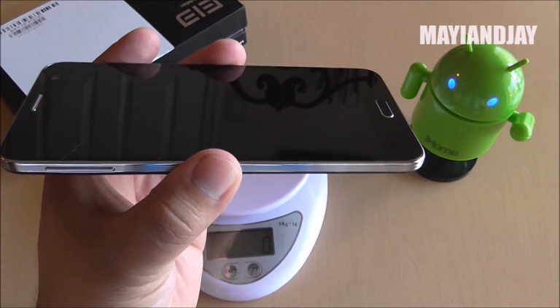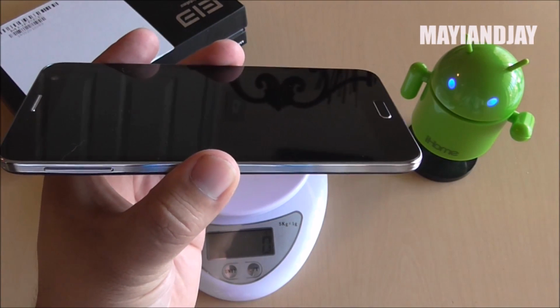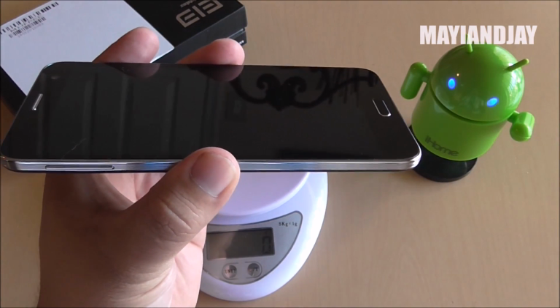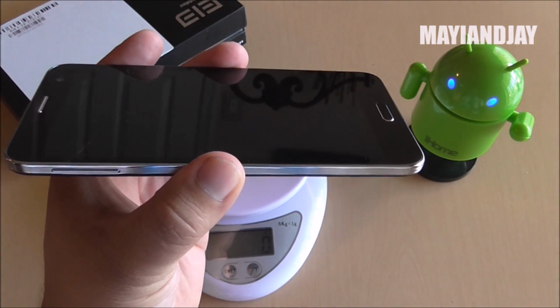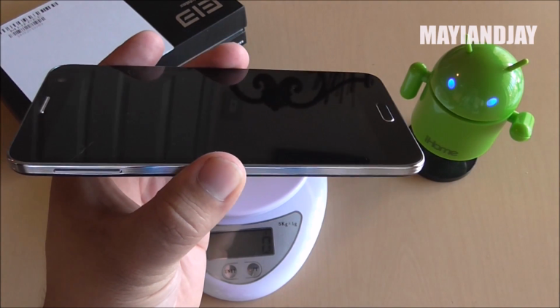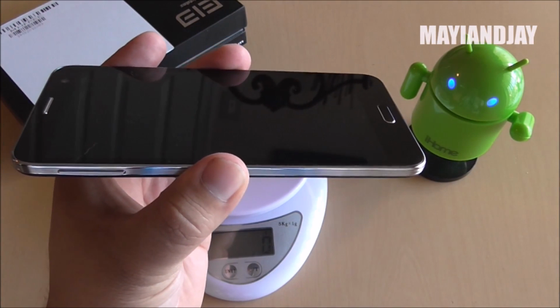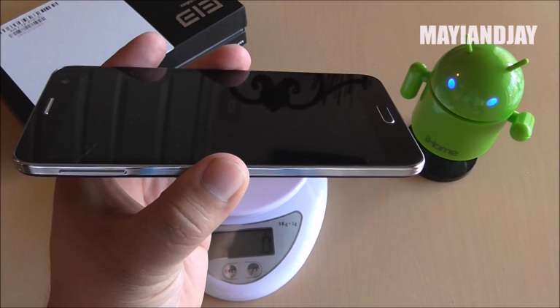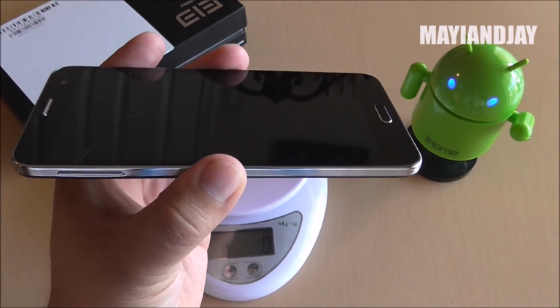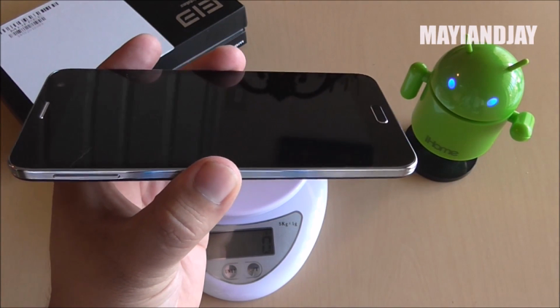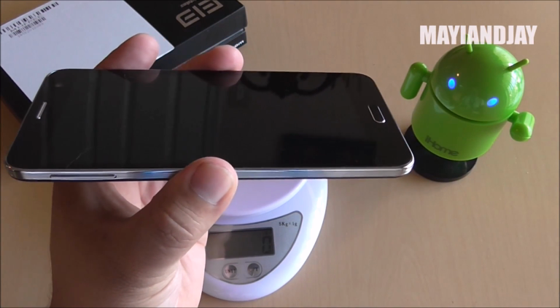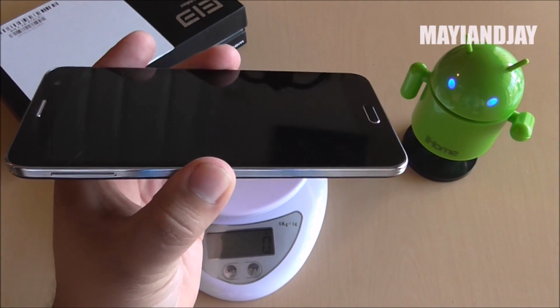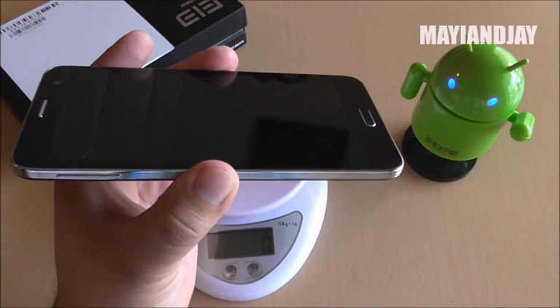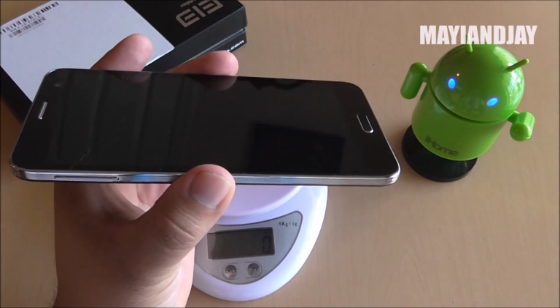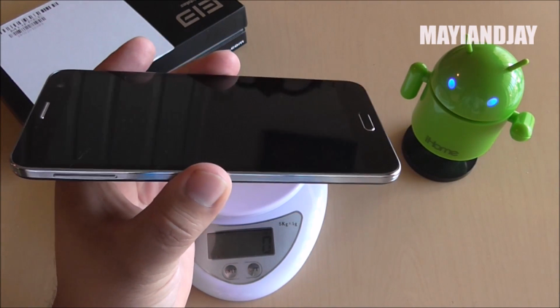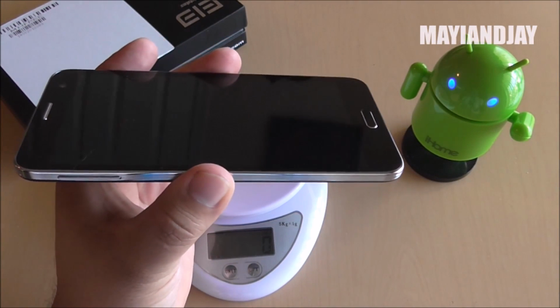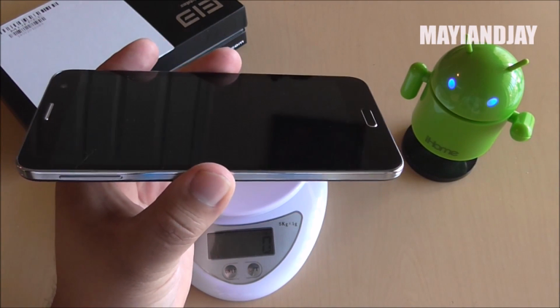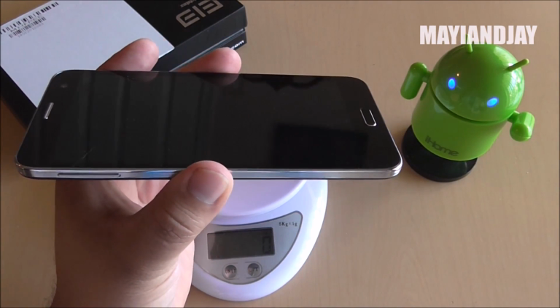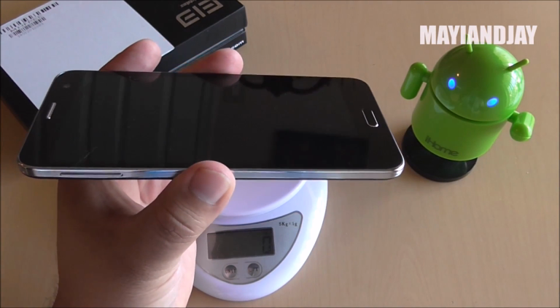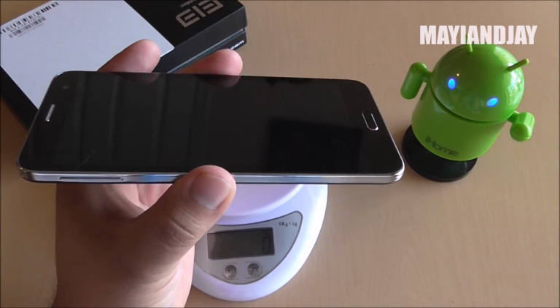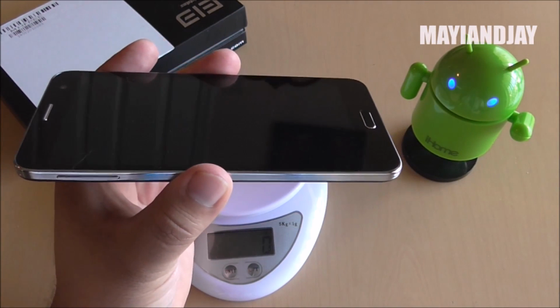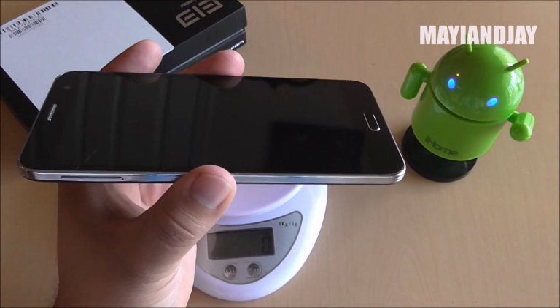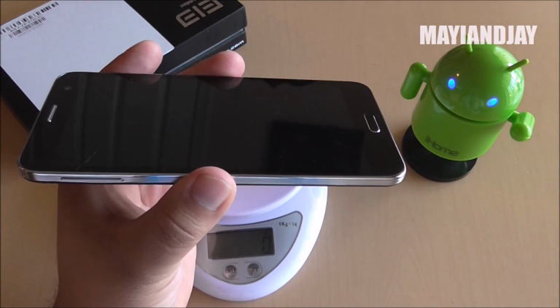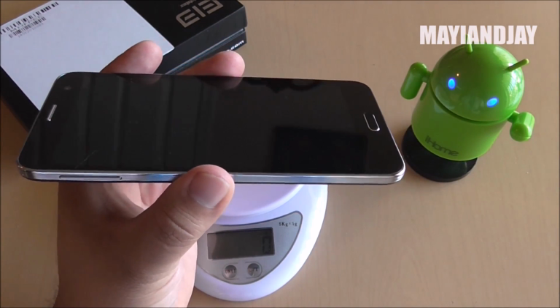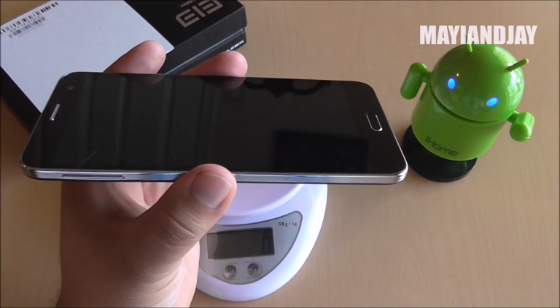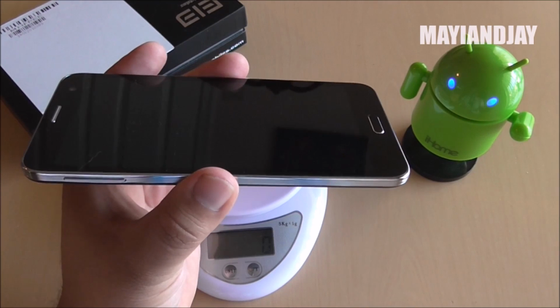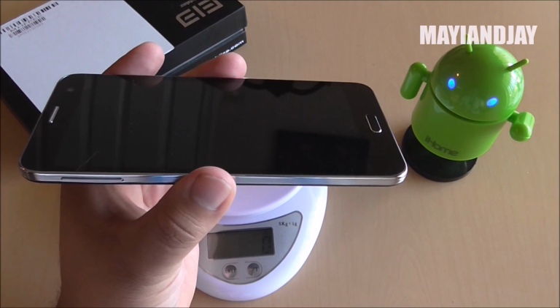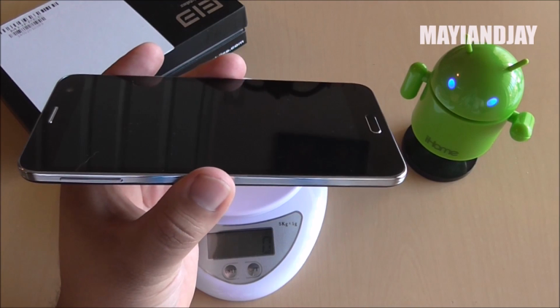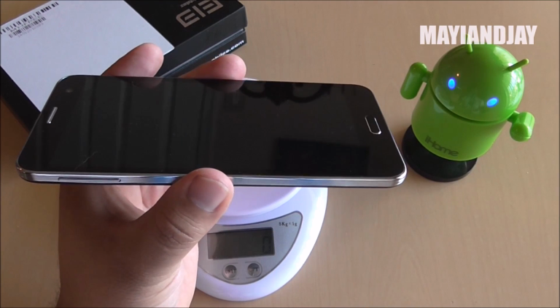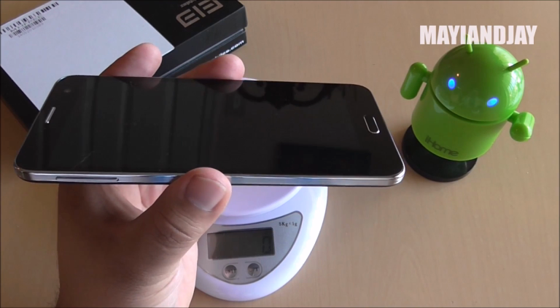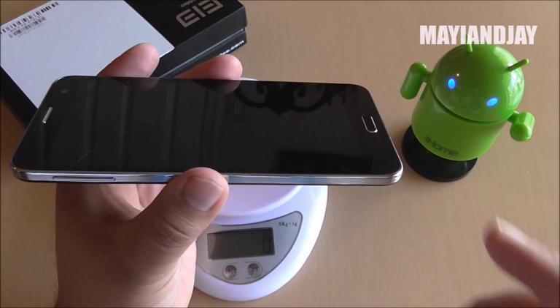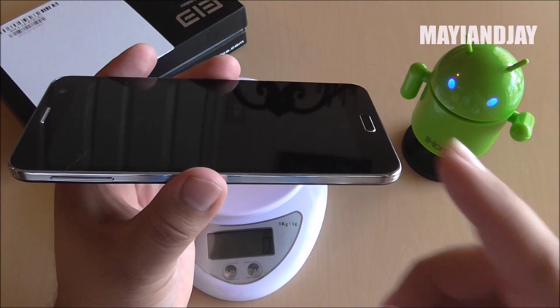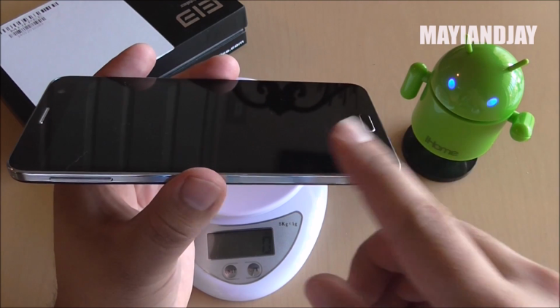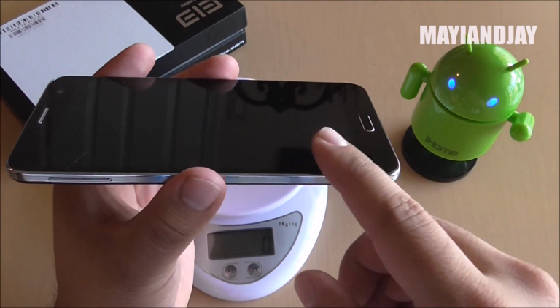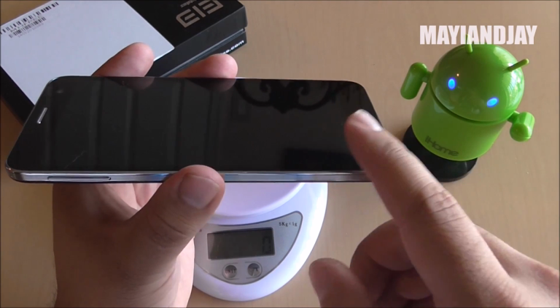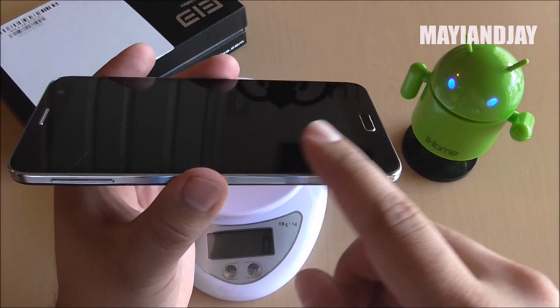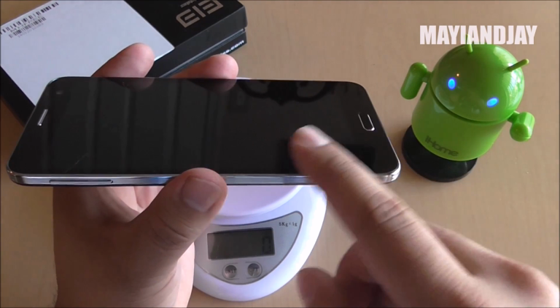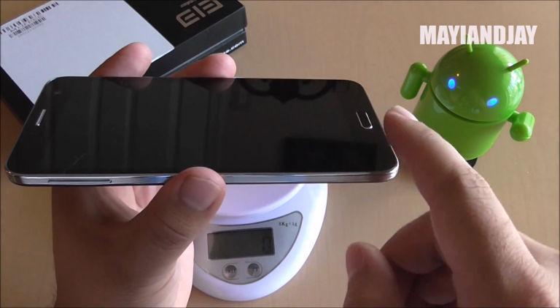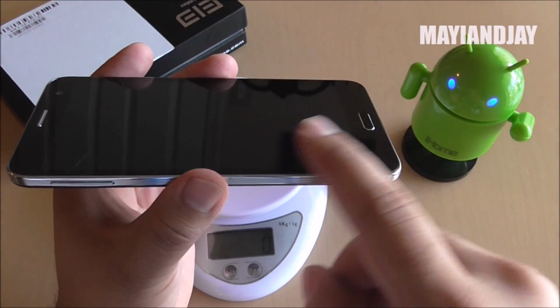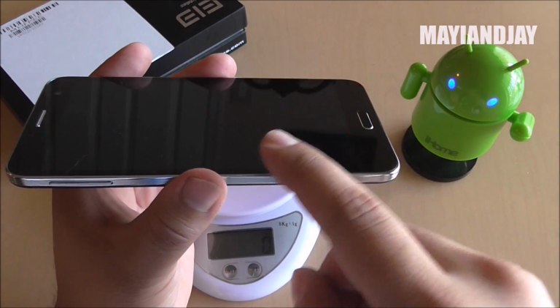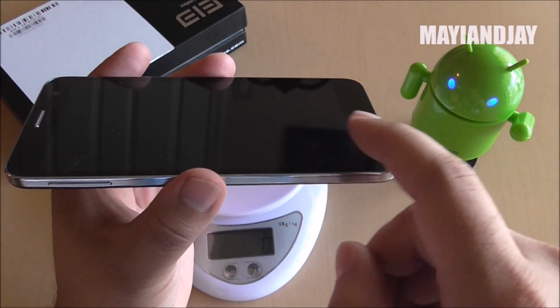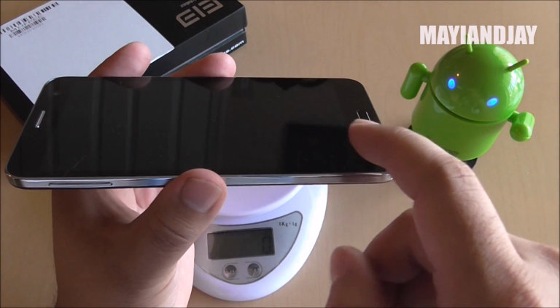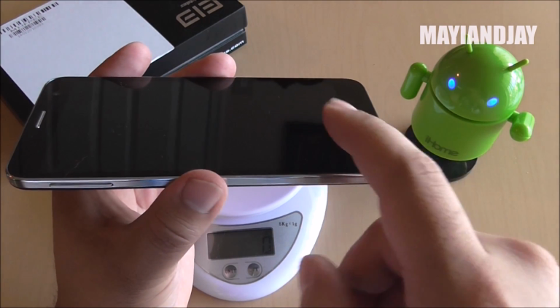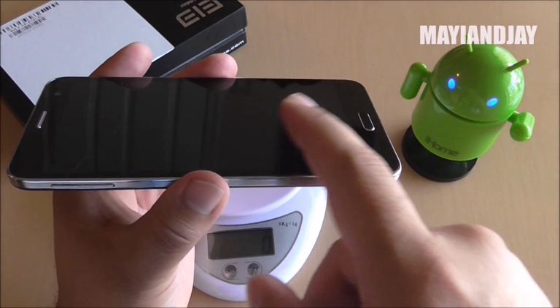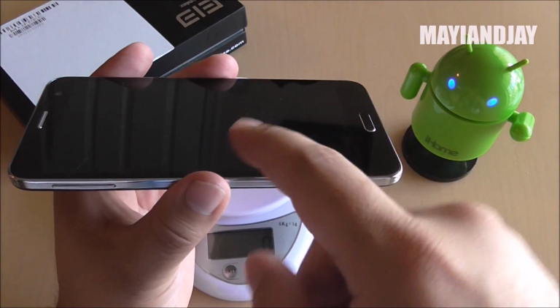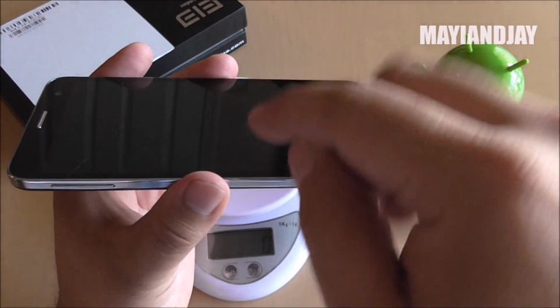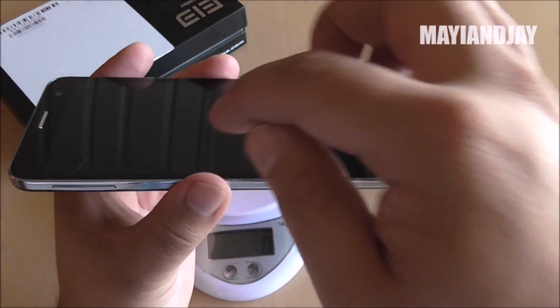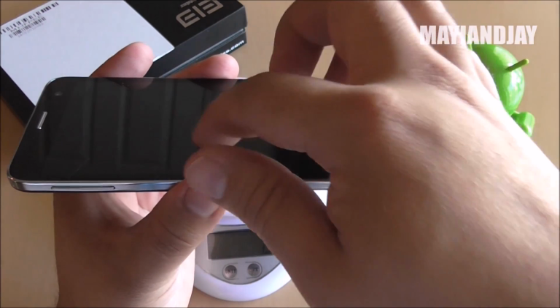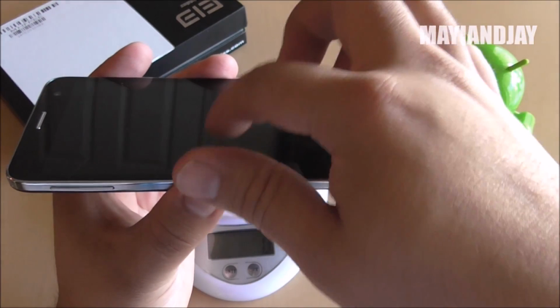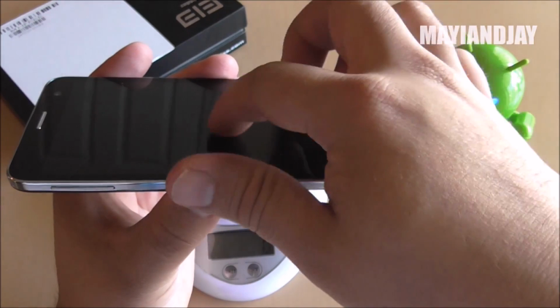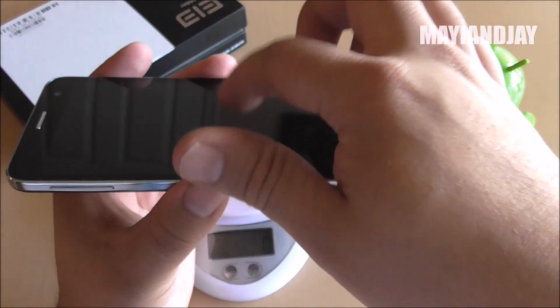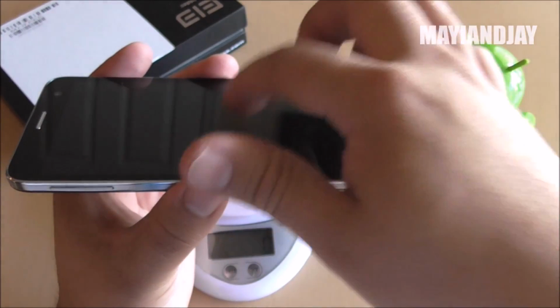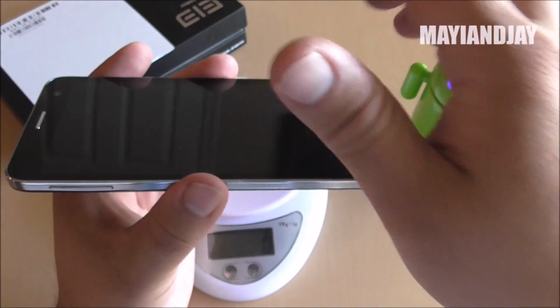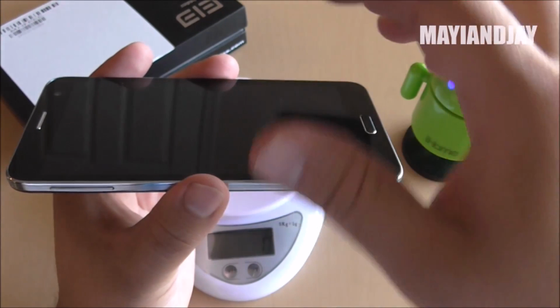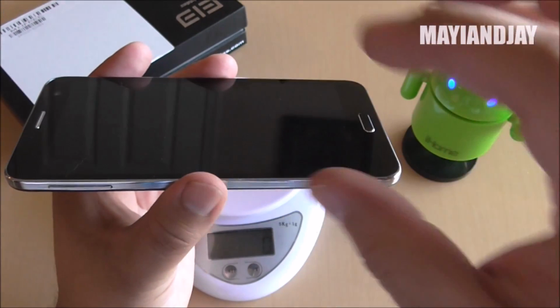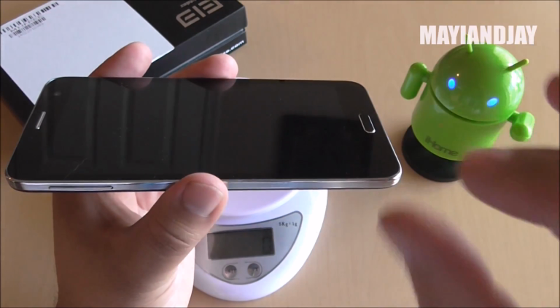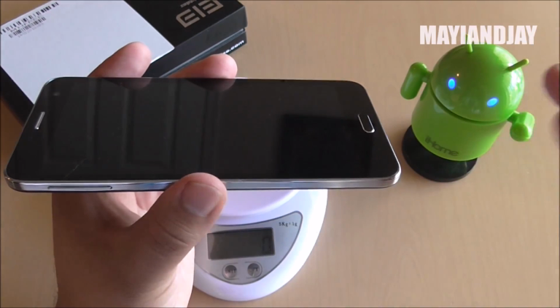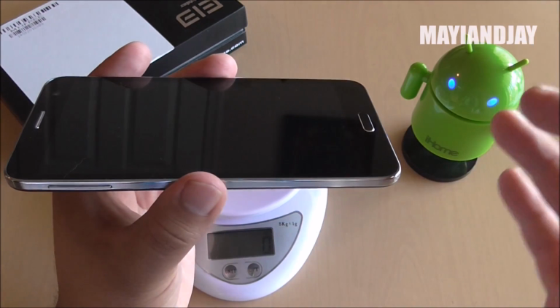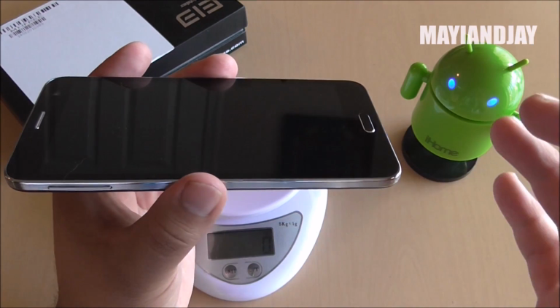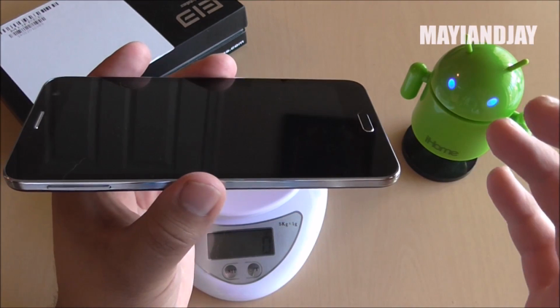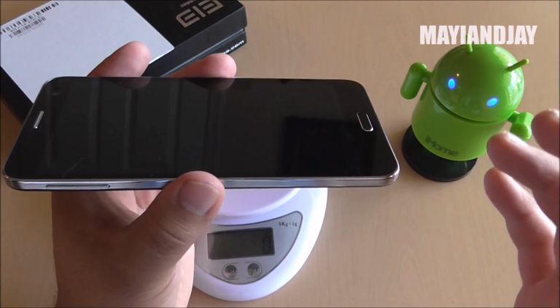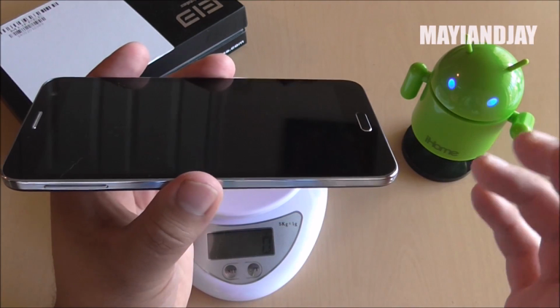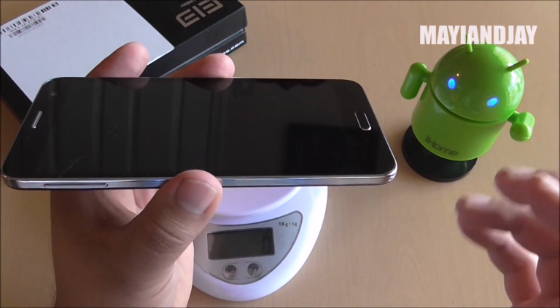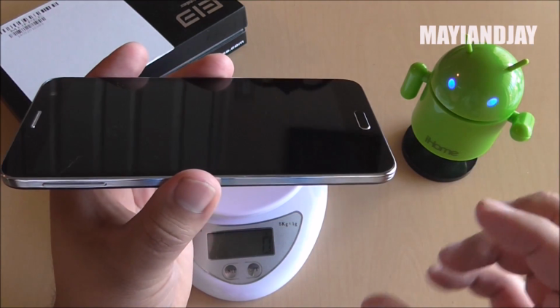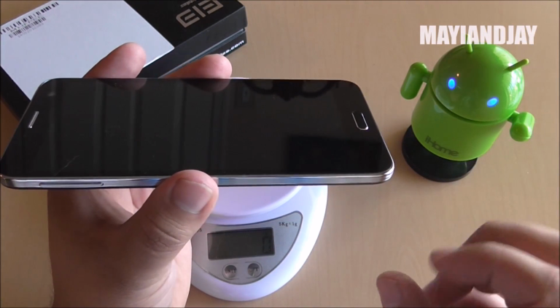Another thing I like is that when the display is off, everything looks like one piece all together, and I really like that. Even on the original Note 3 you don't get that — the original Note 3's screen looks kind of greenish.